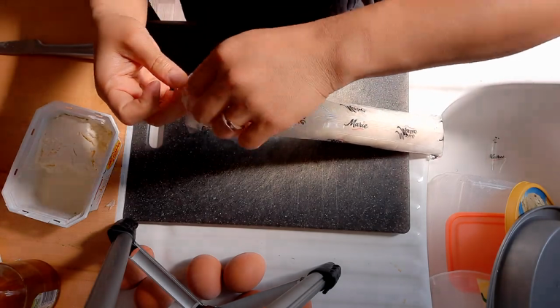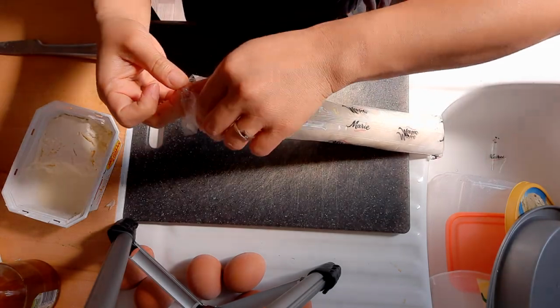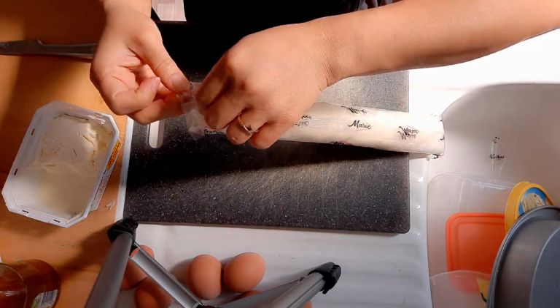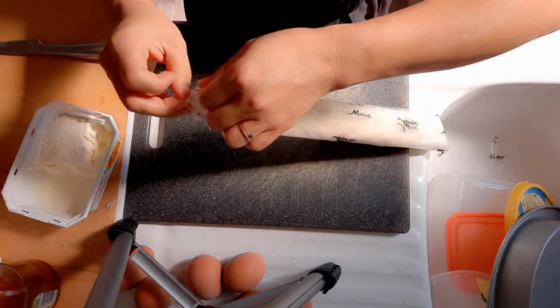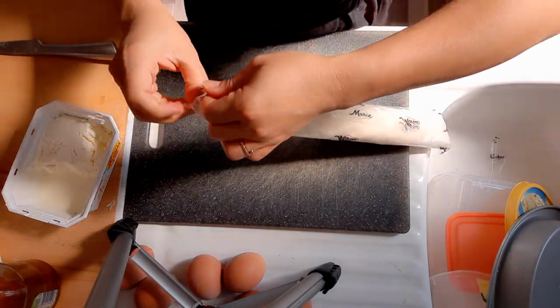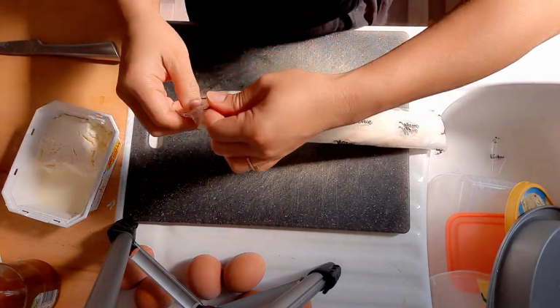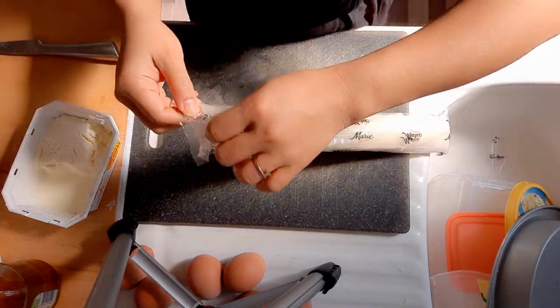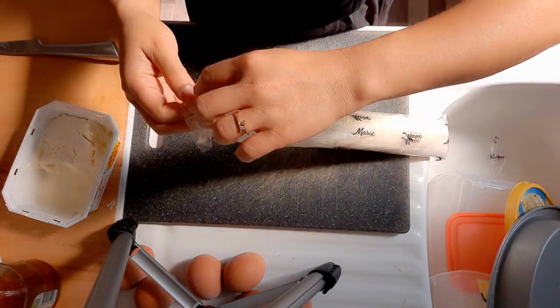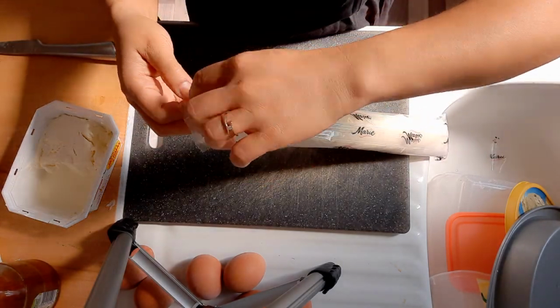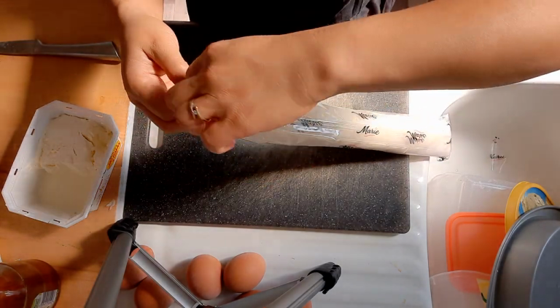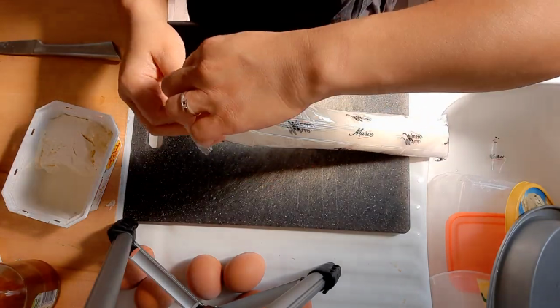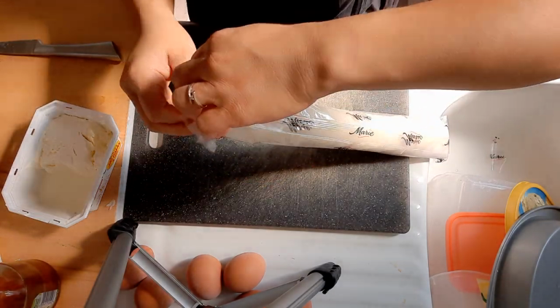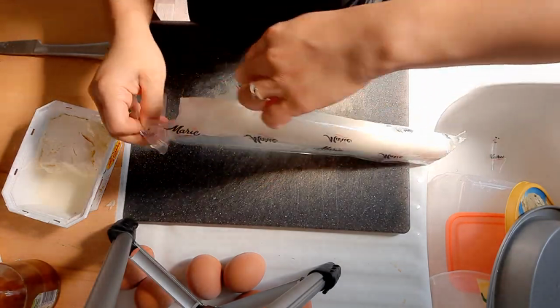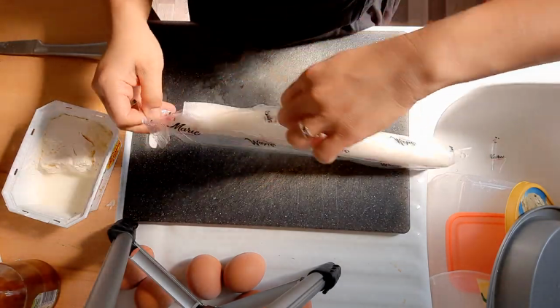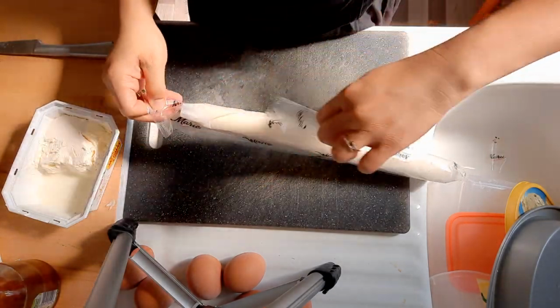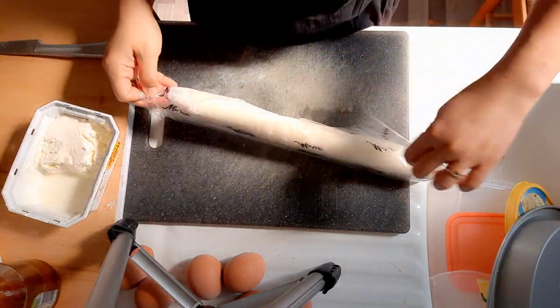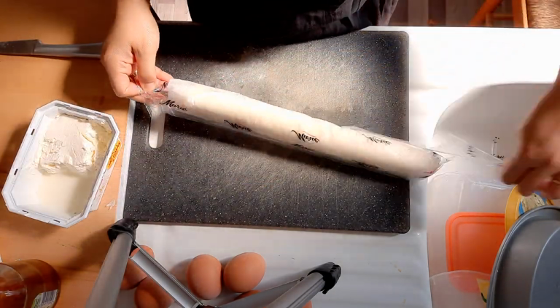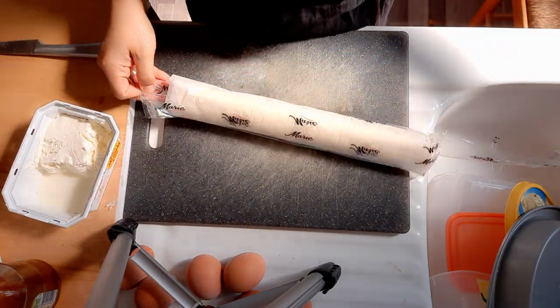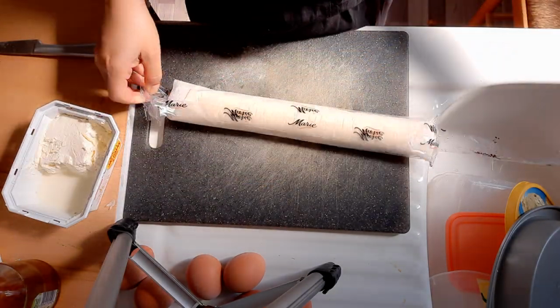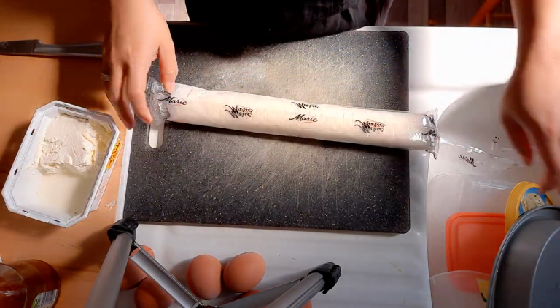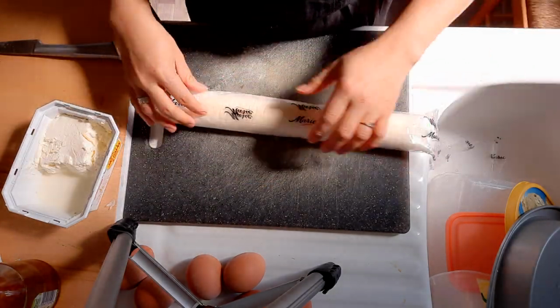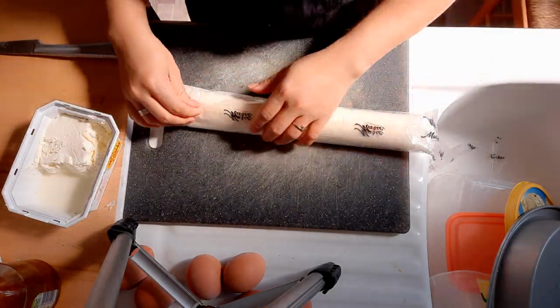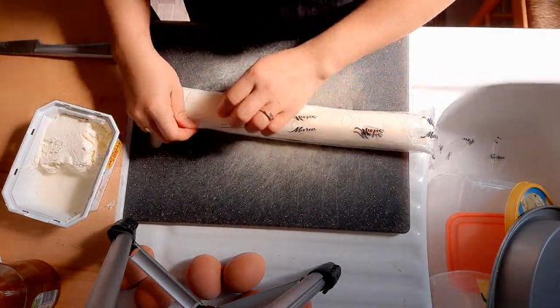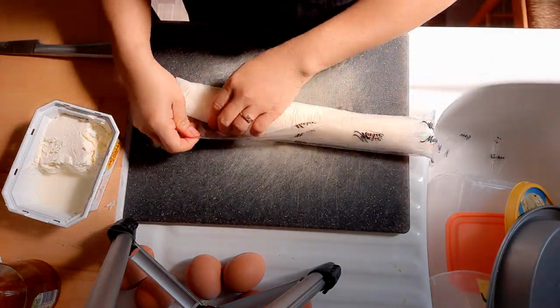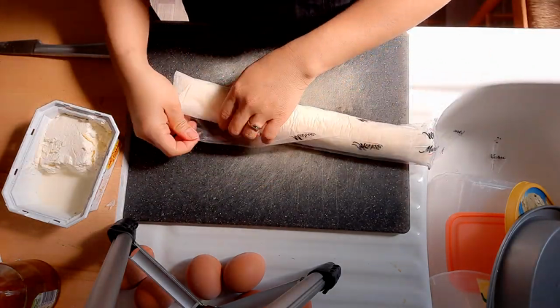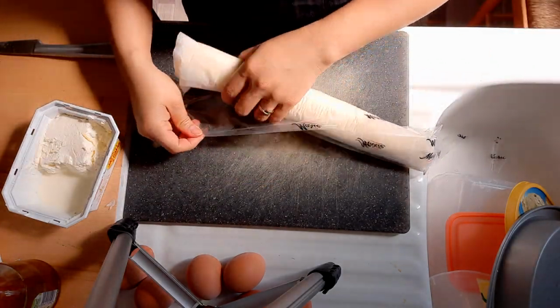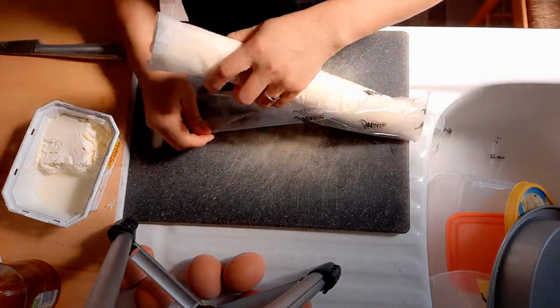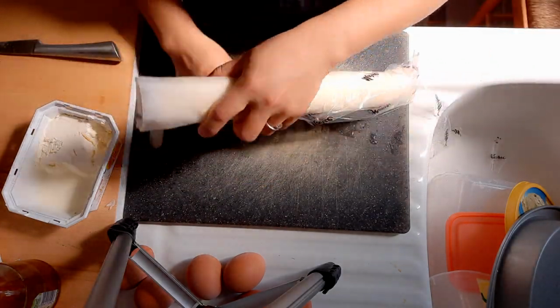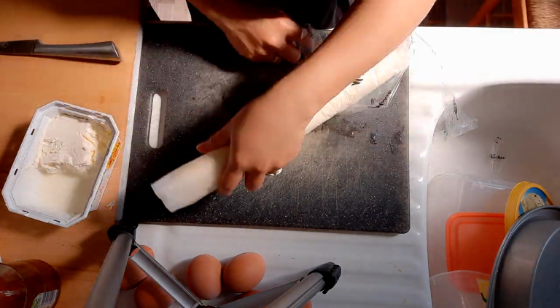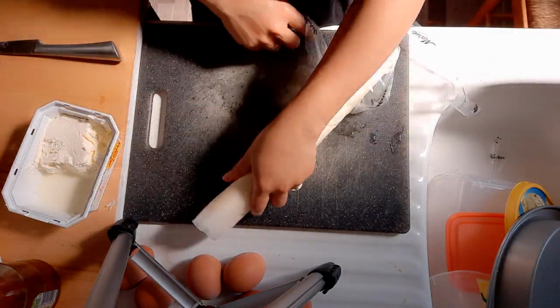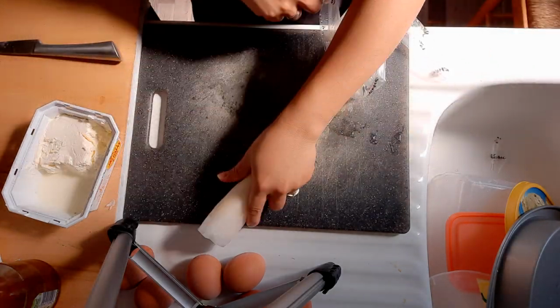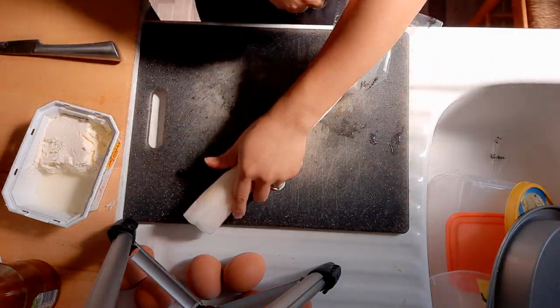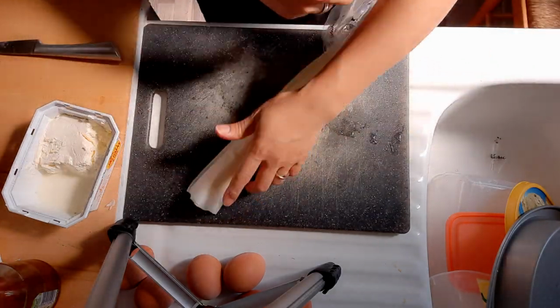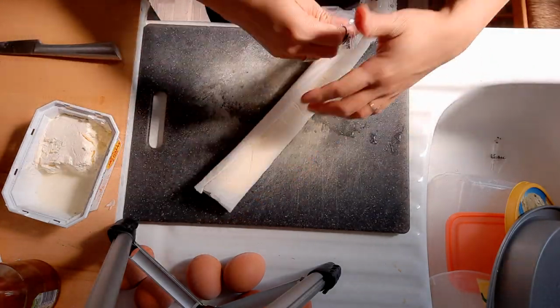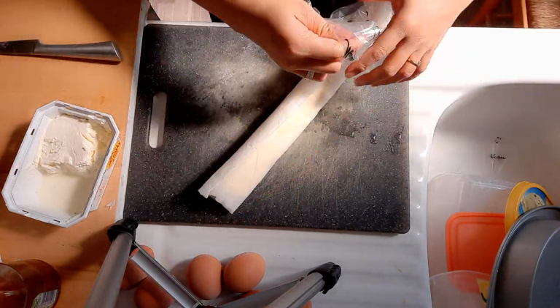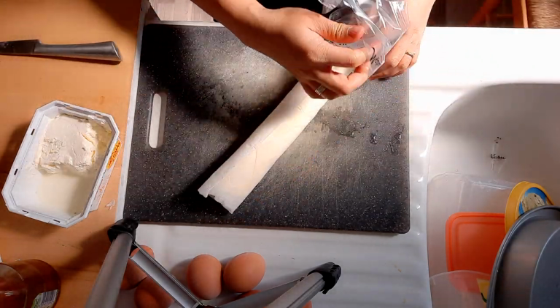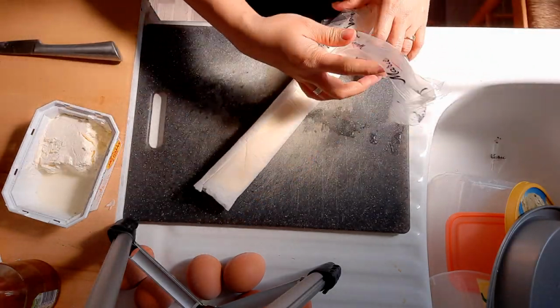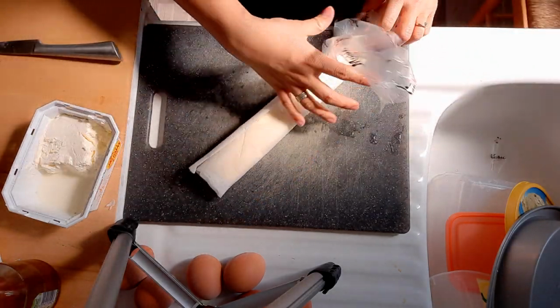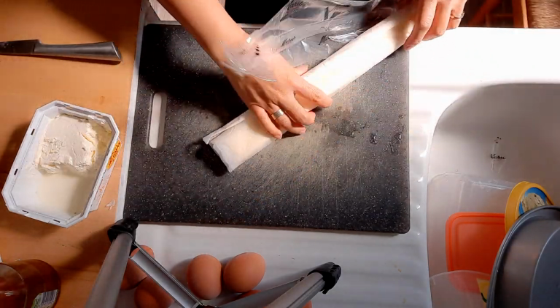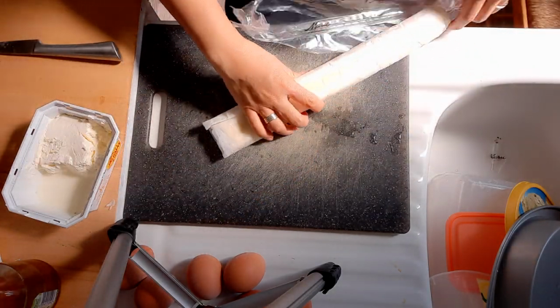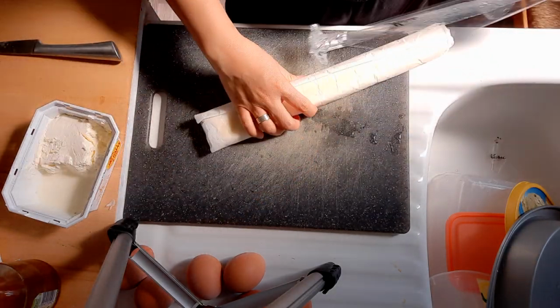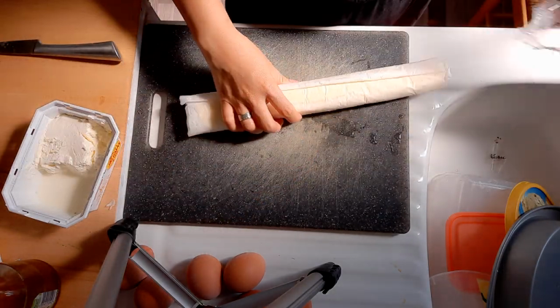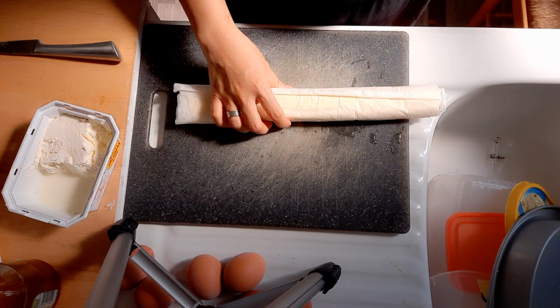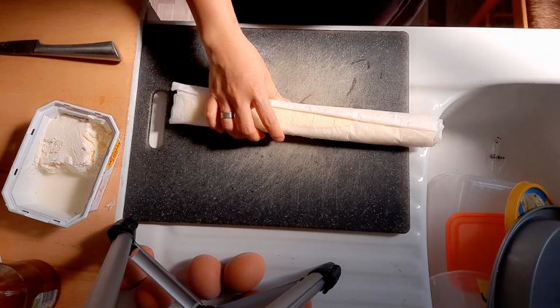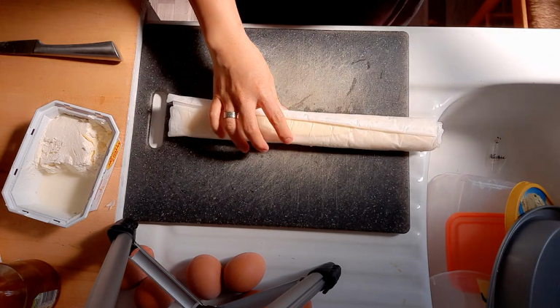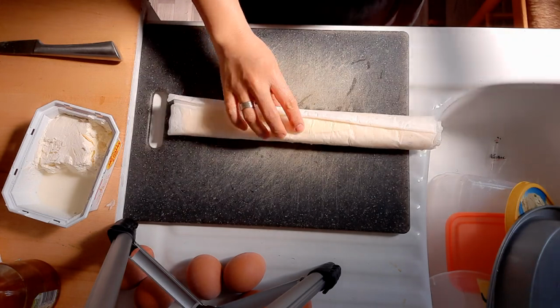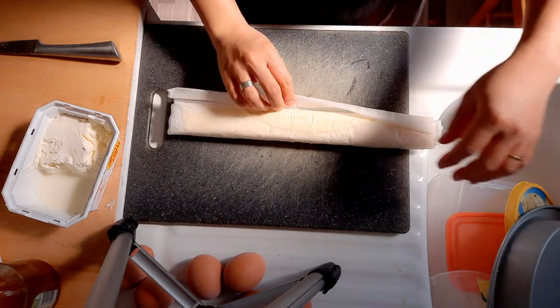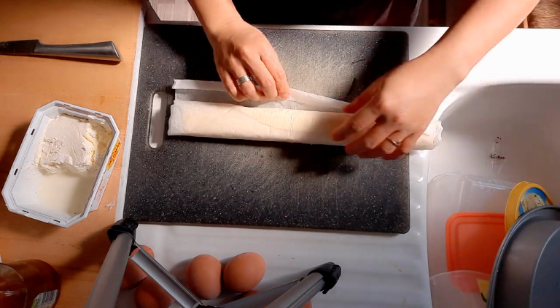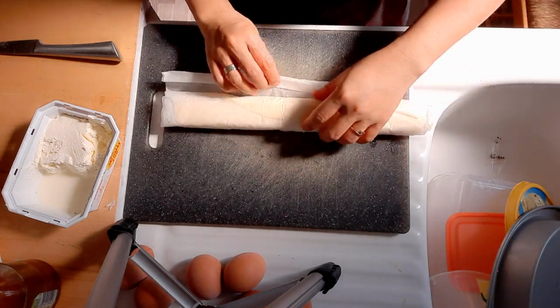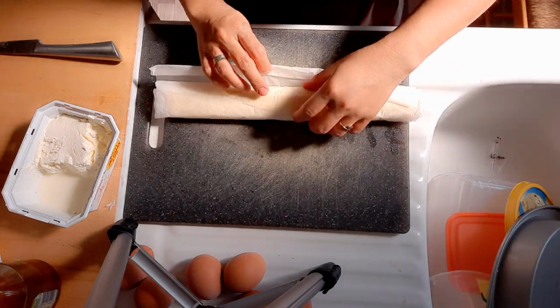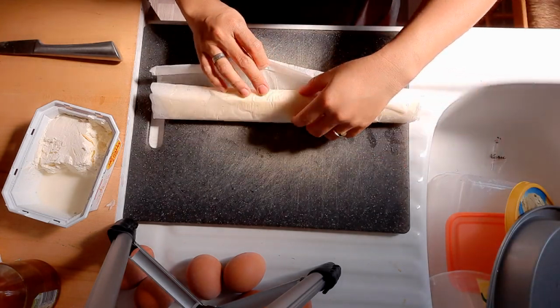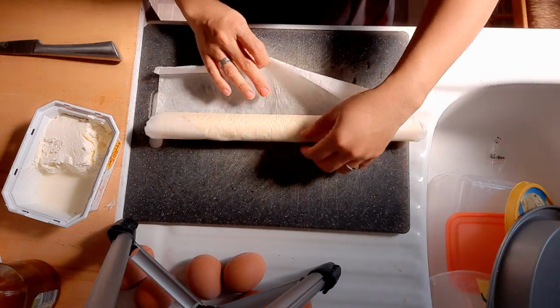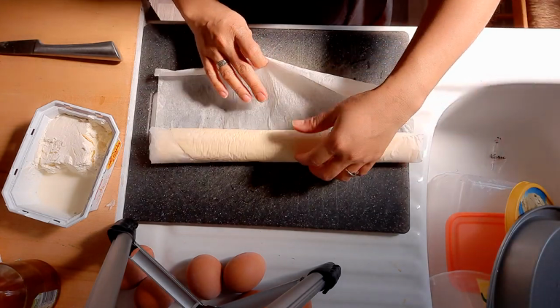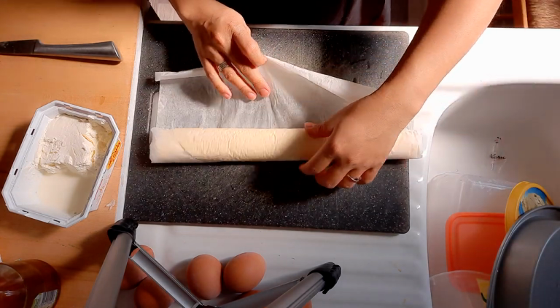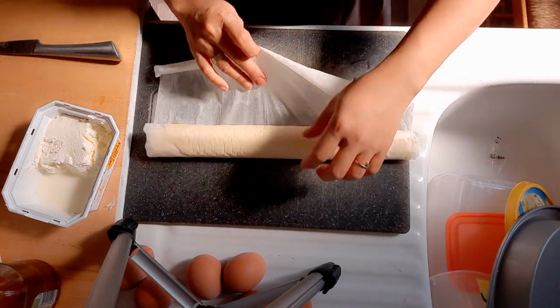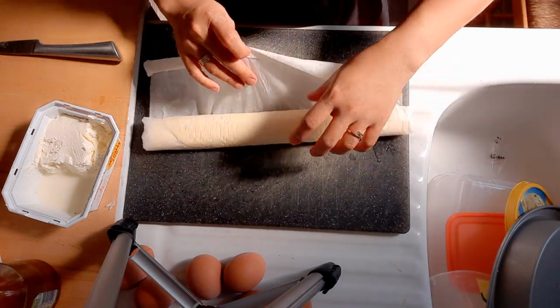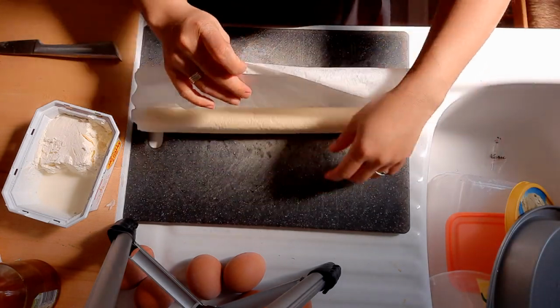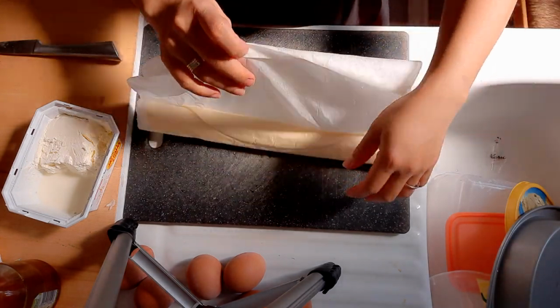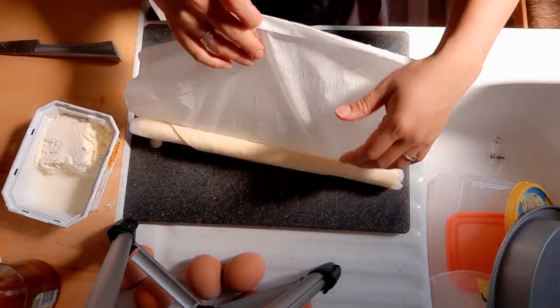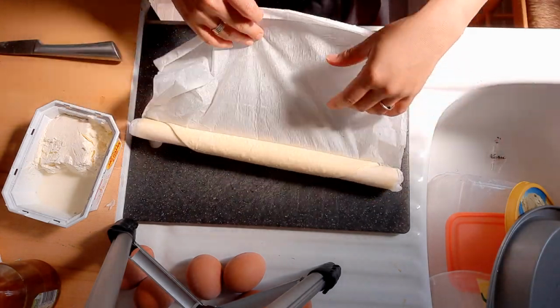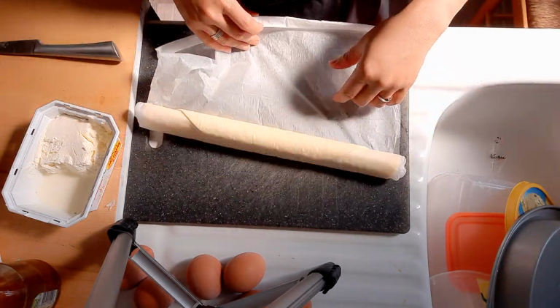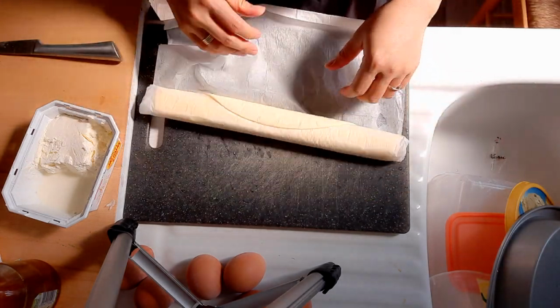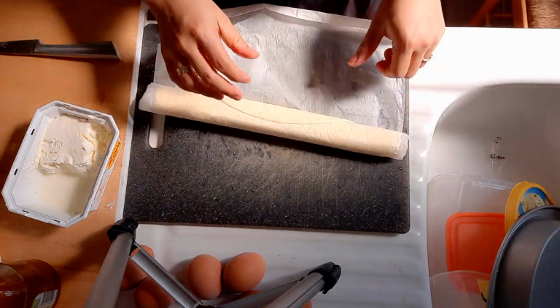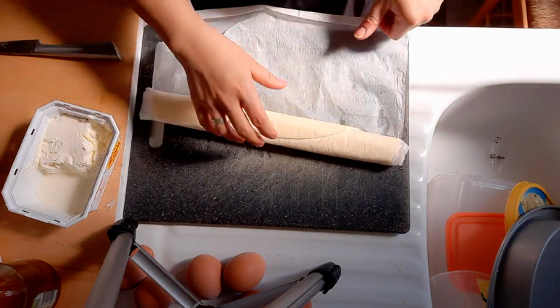We're going to open our dough and unroll it.